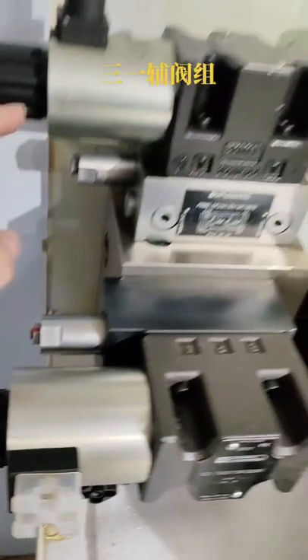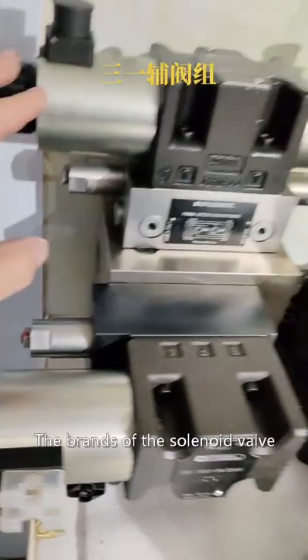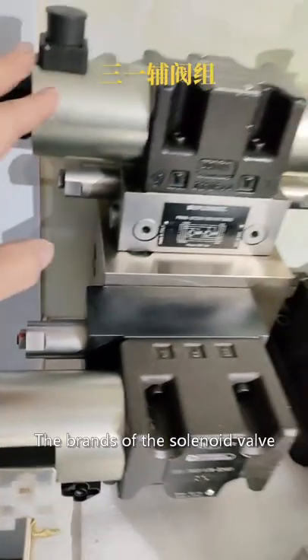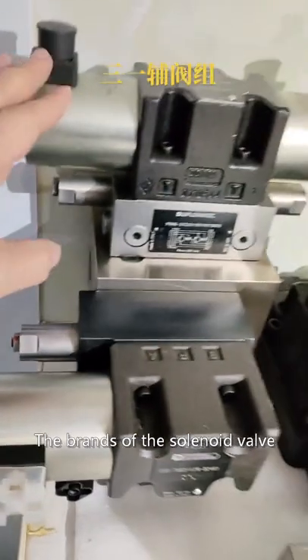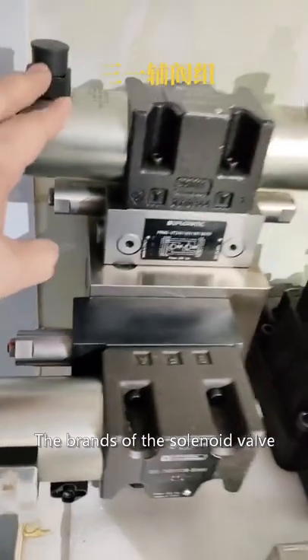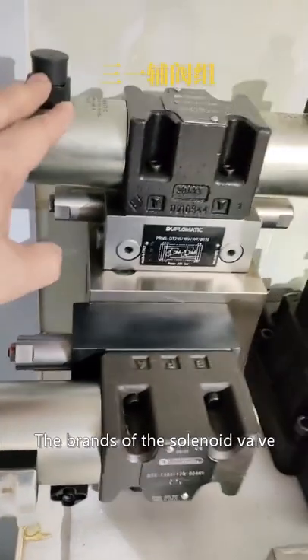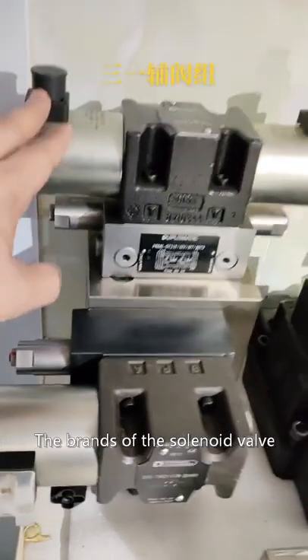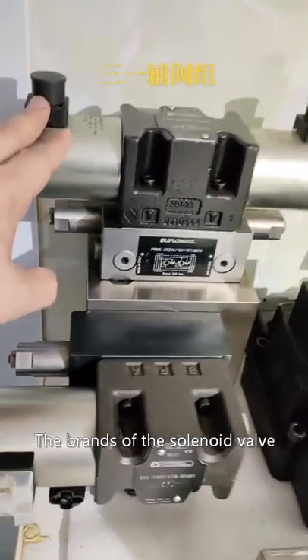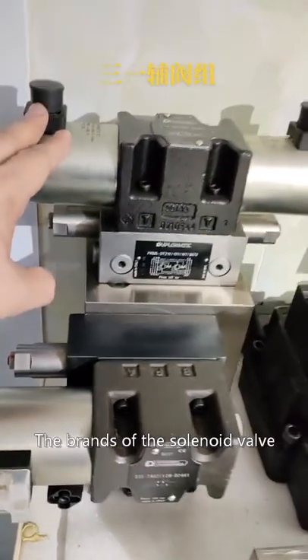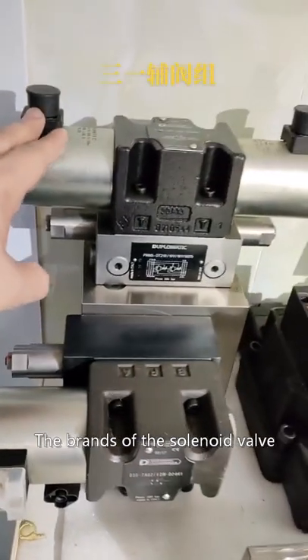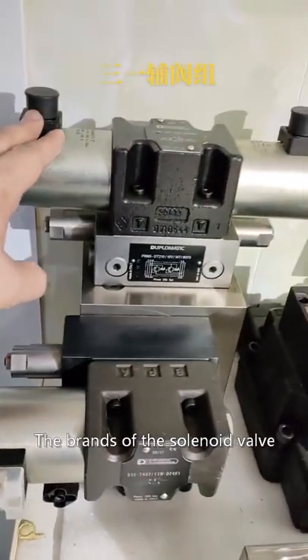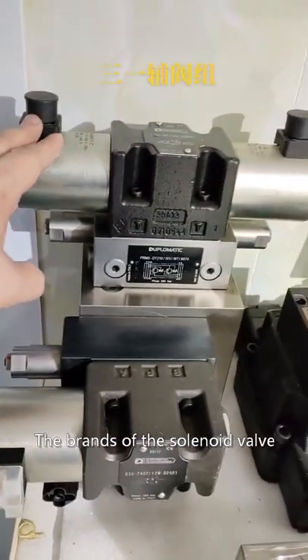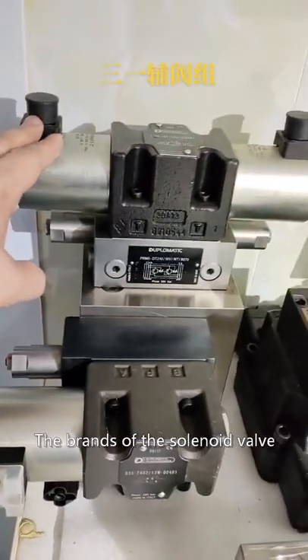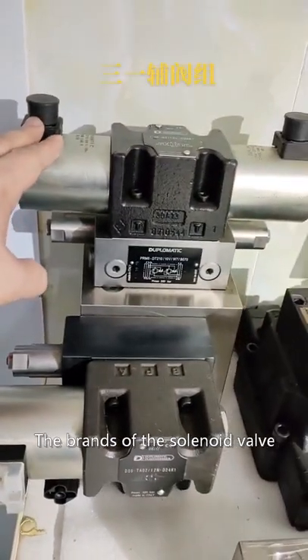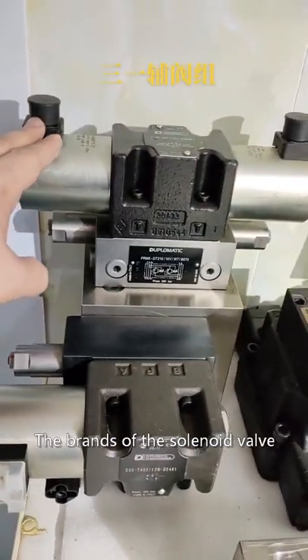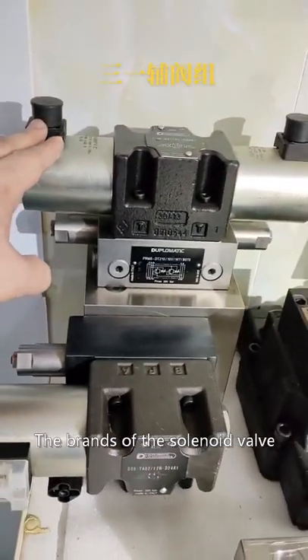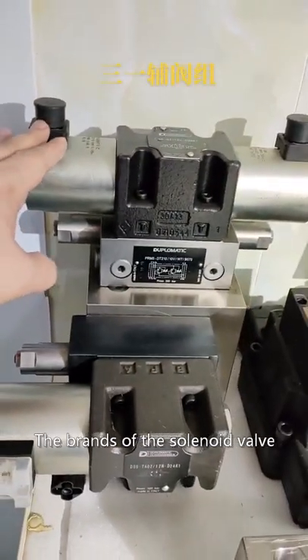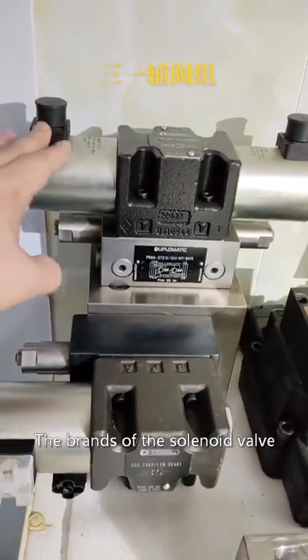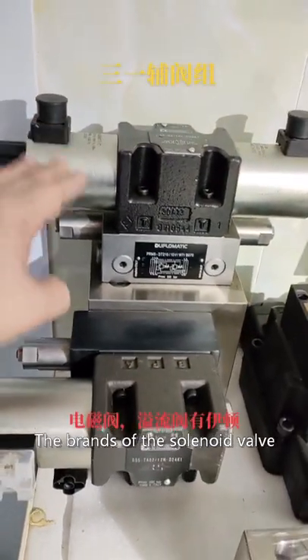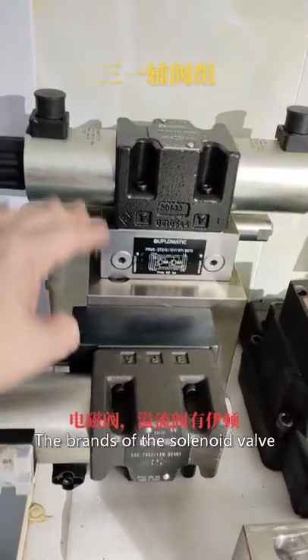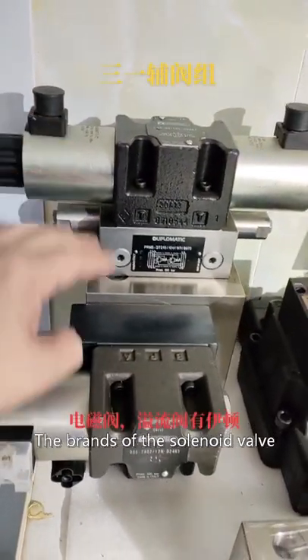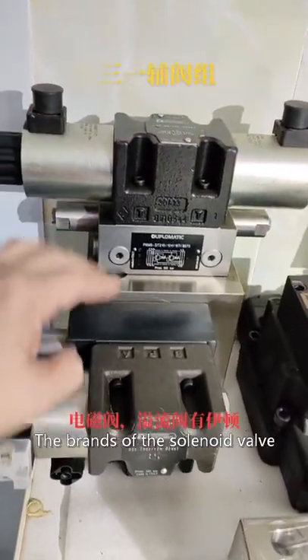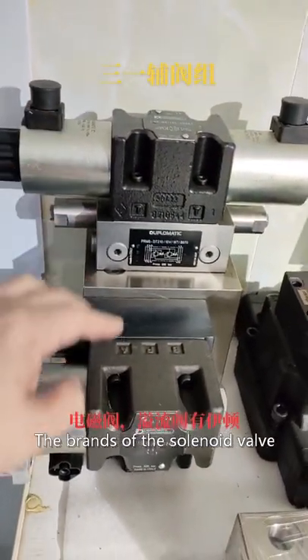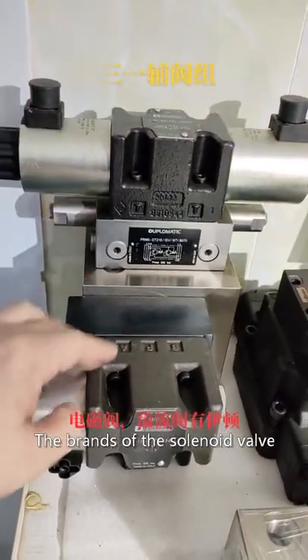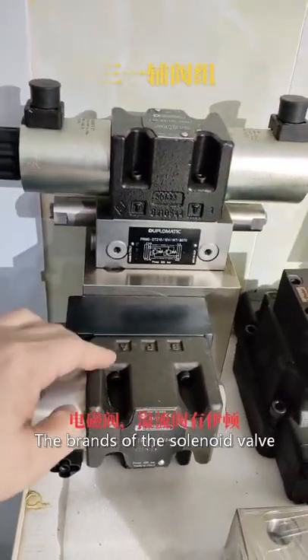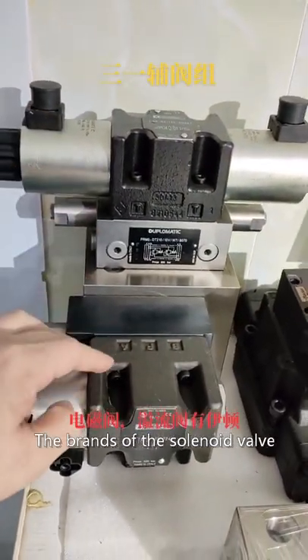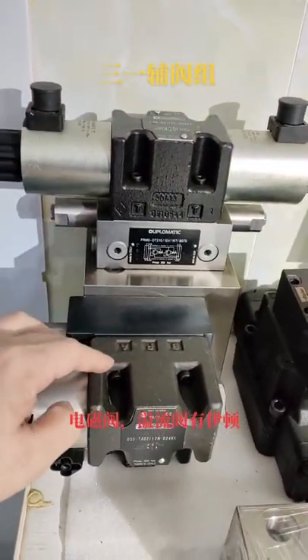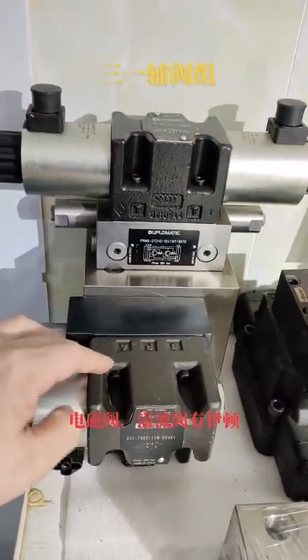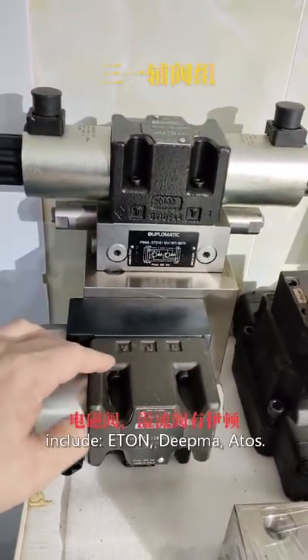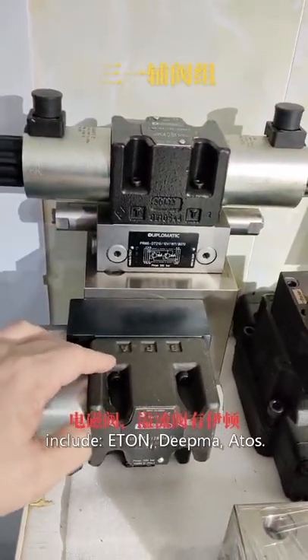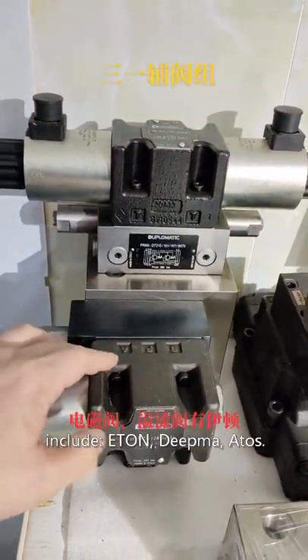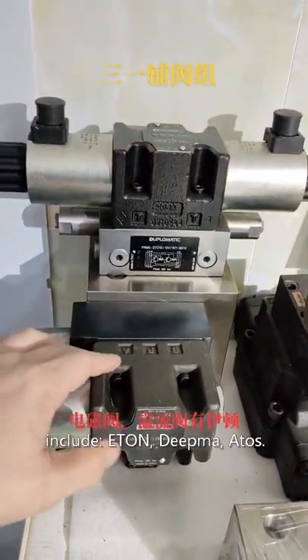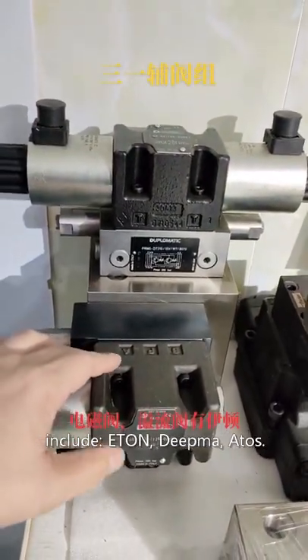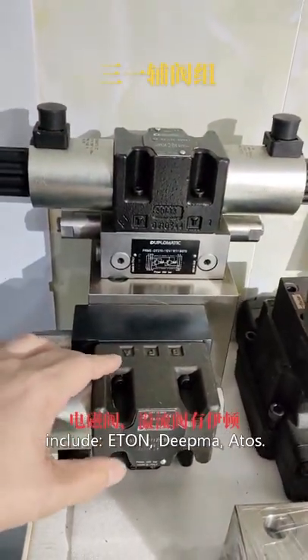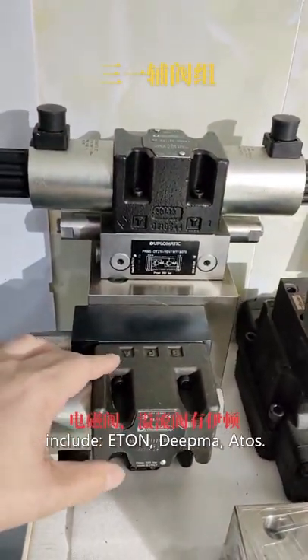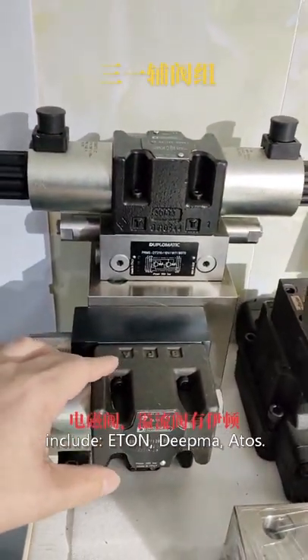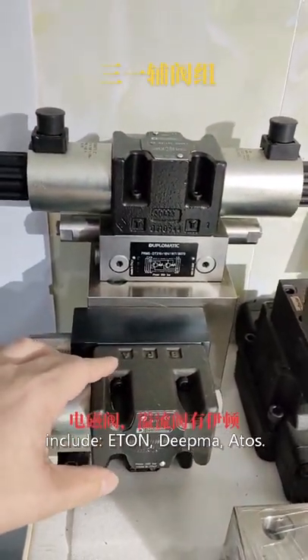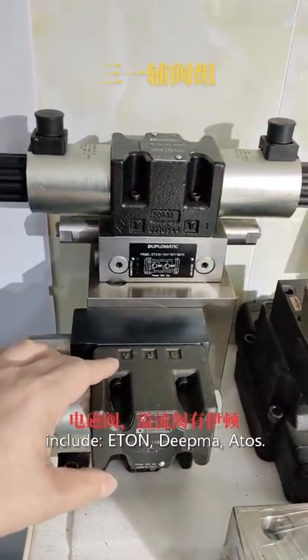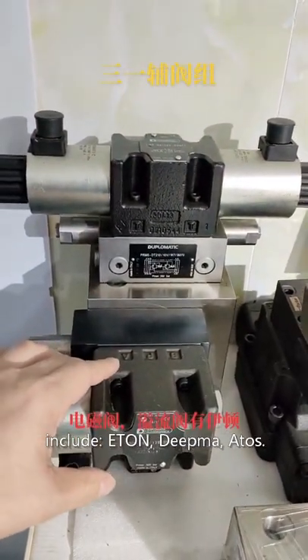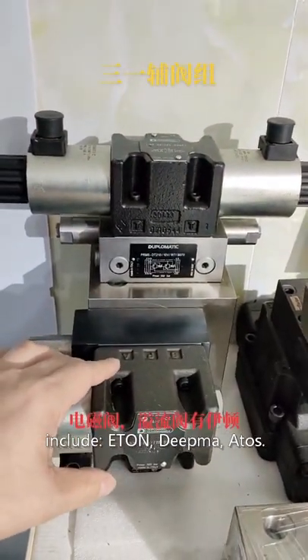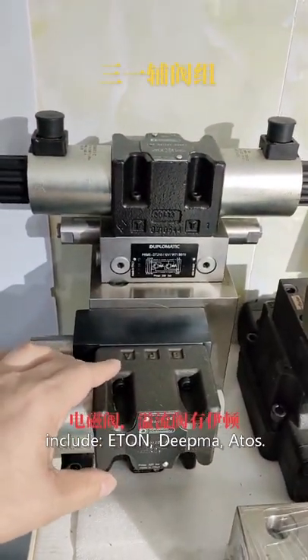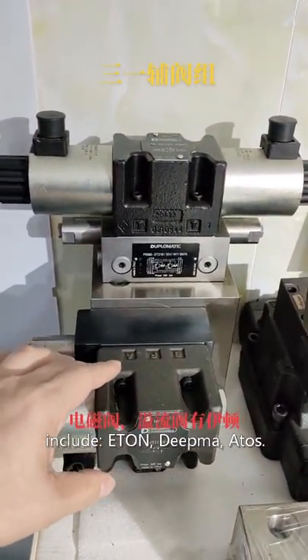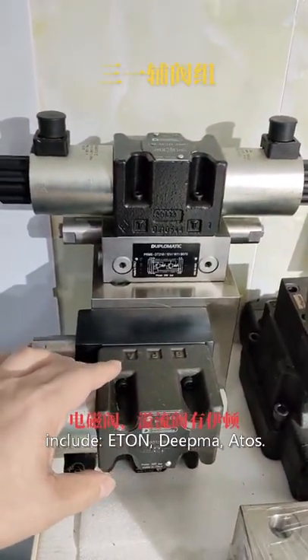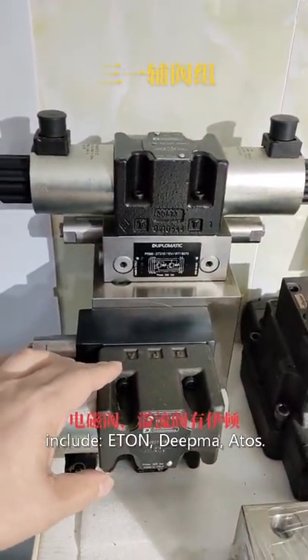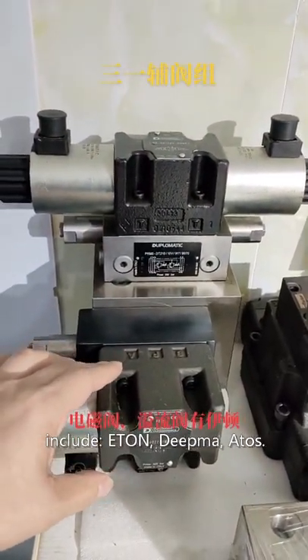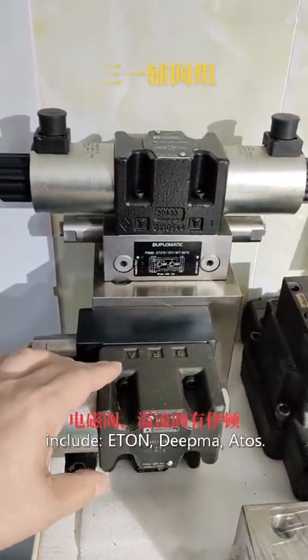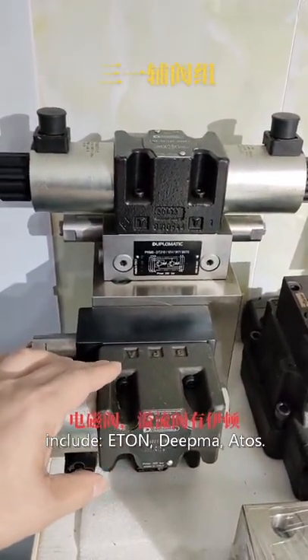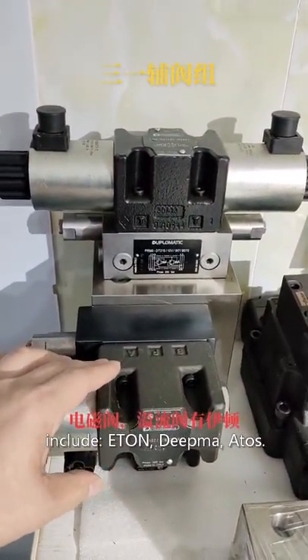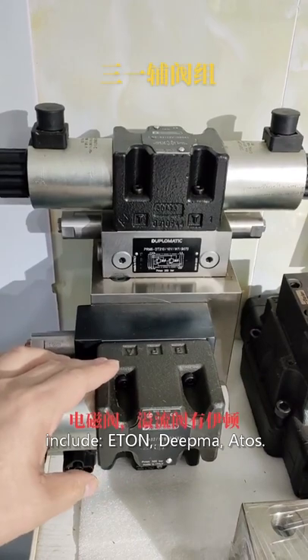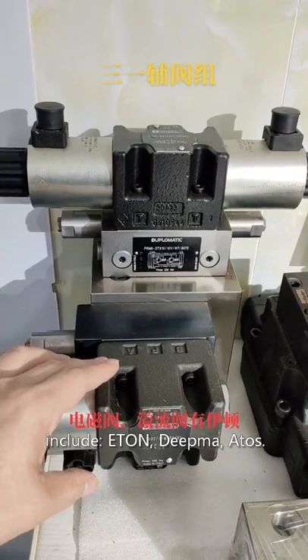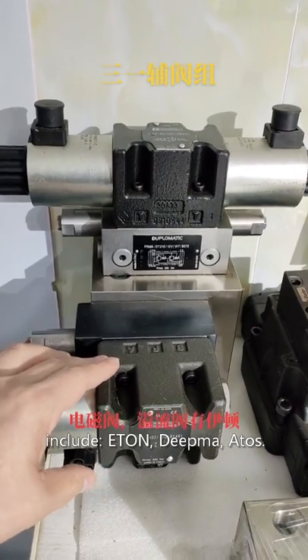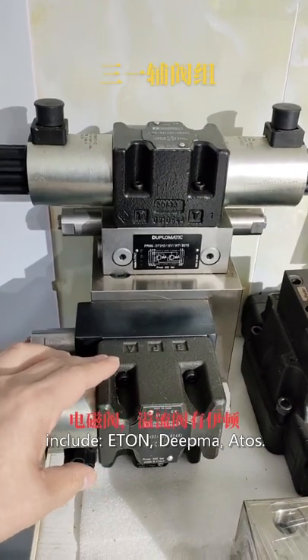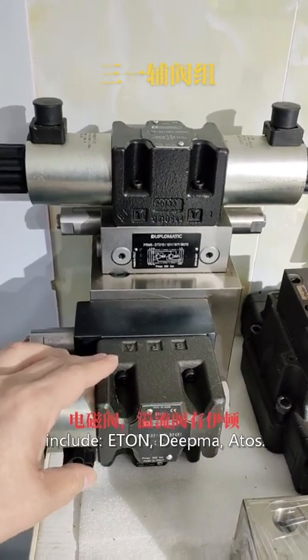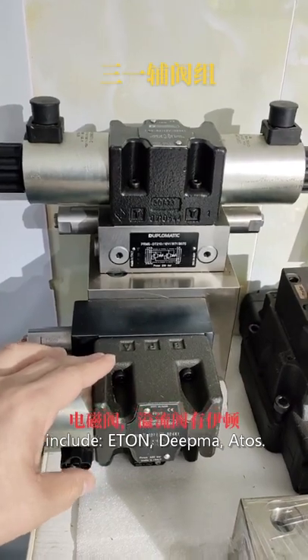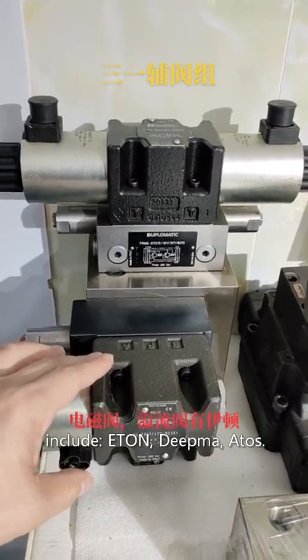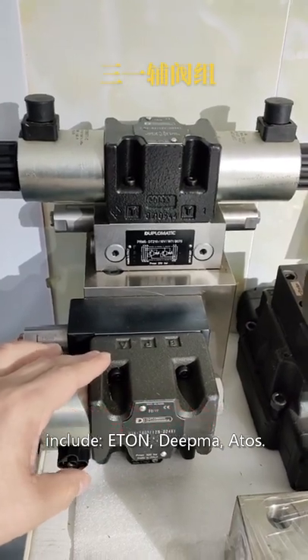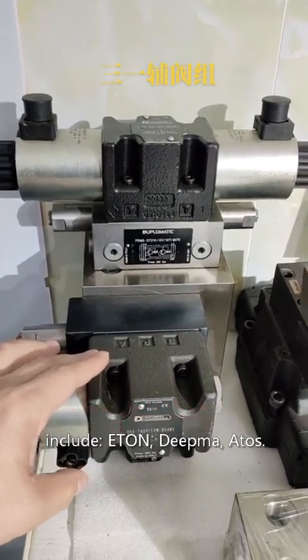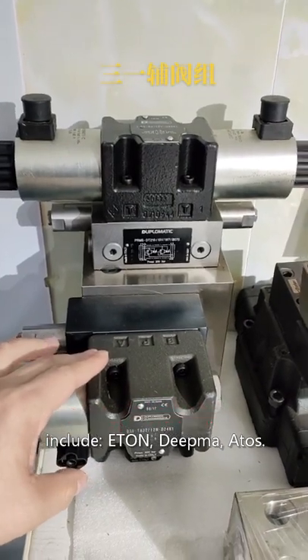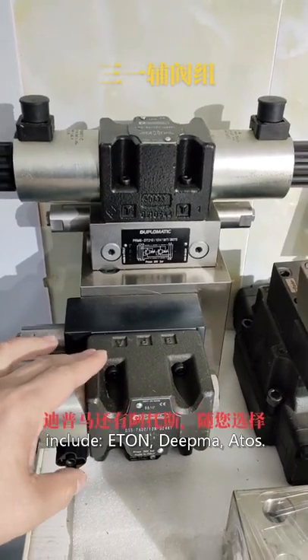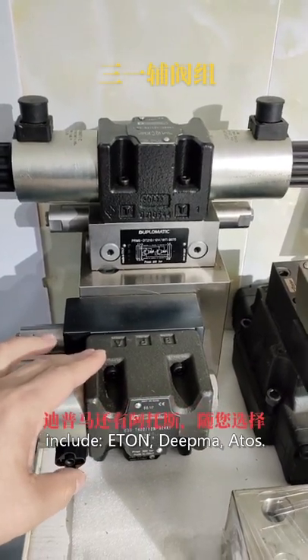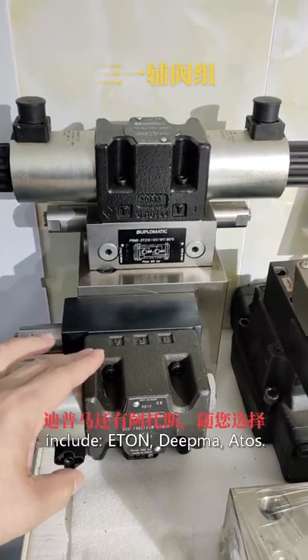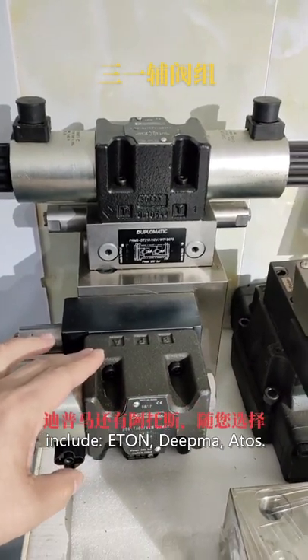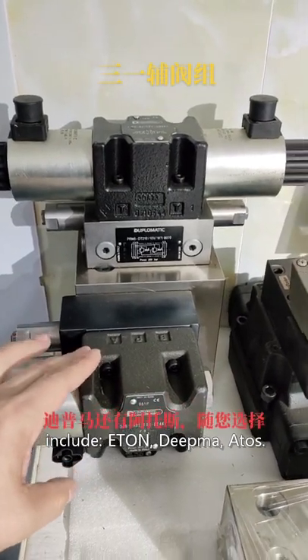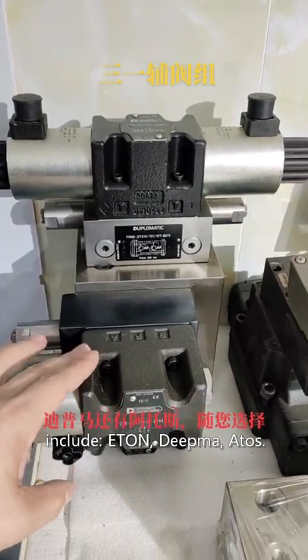The brands of the solenoid valve include Eton, Diploma, and Atos.